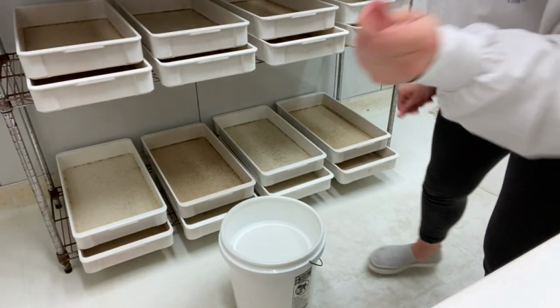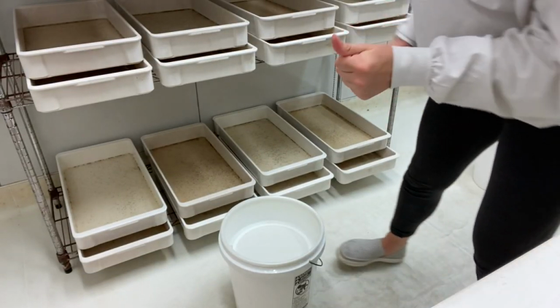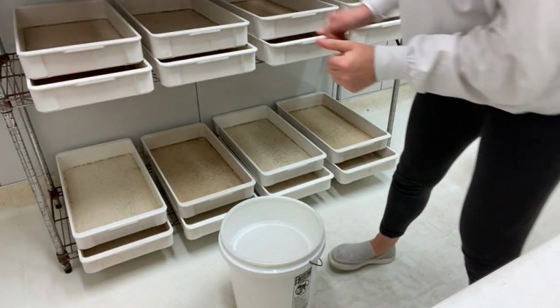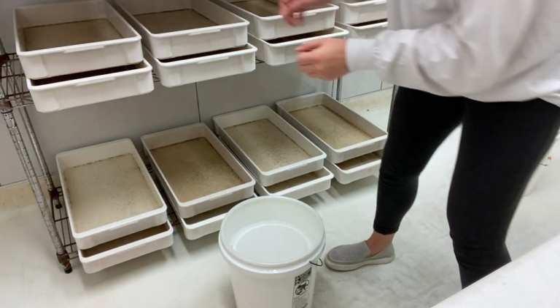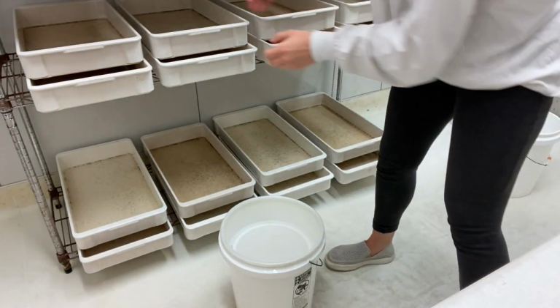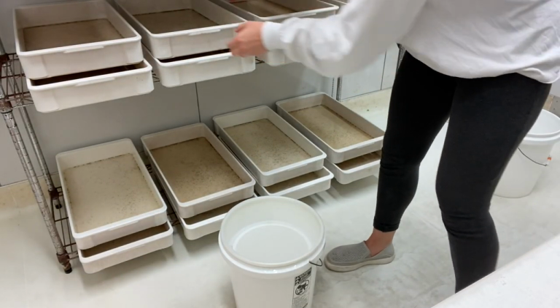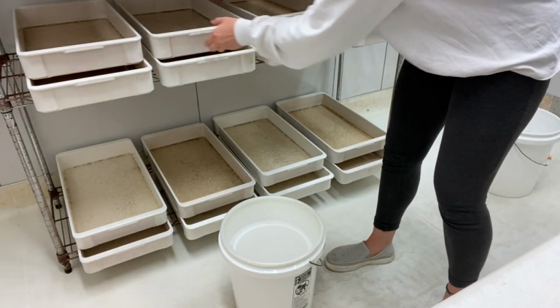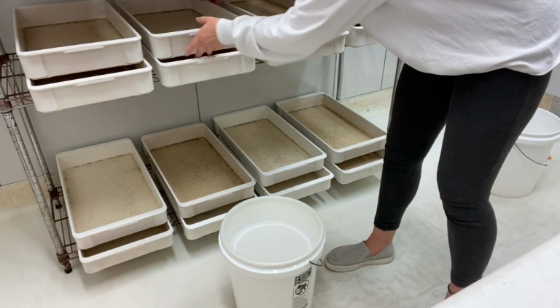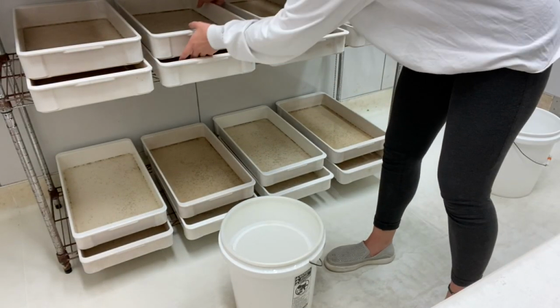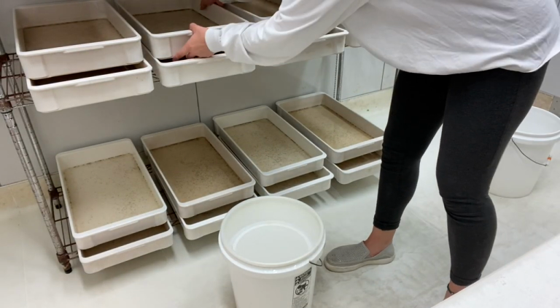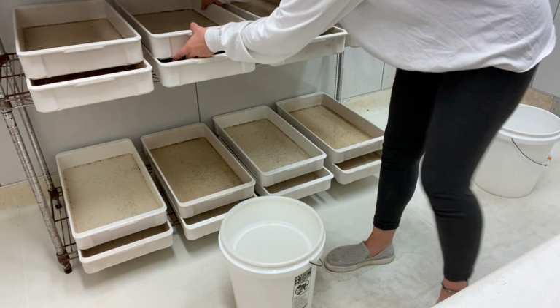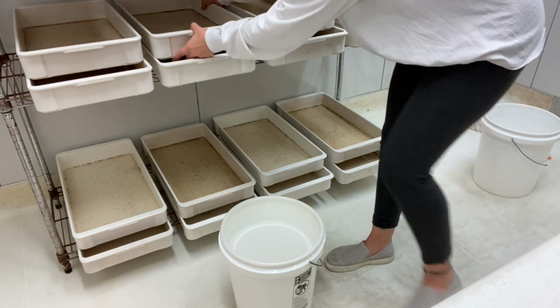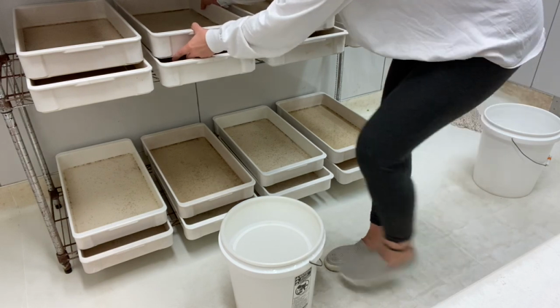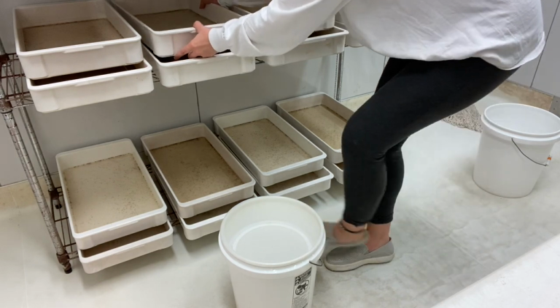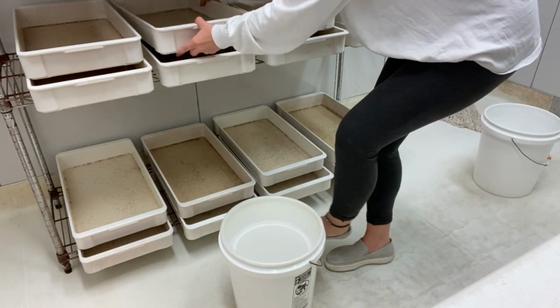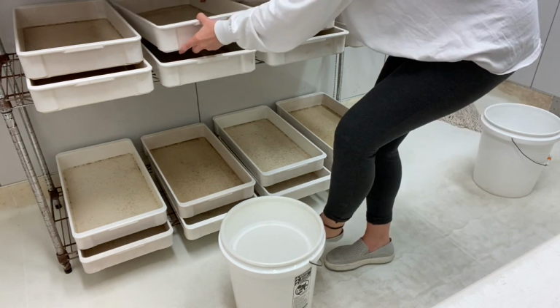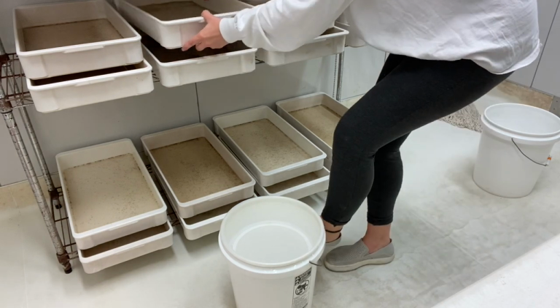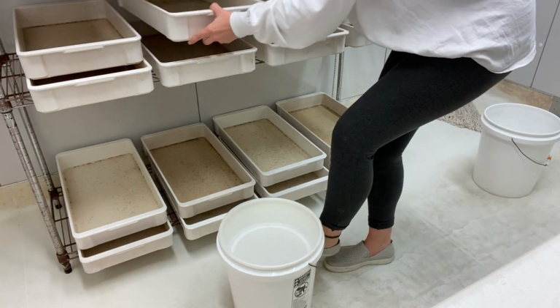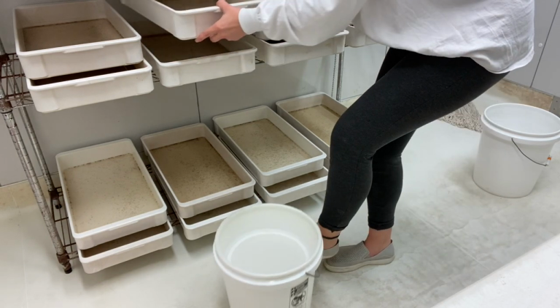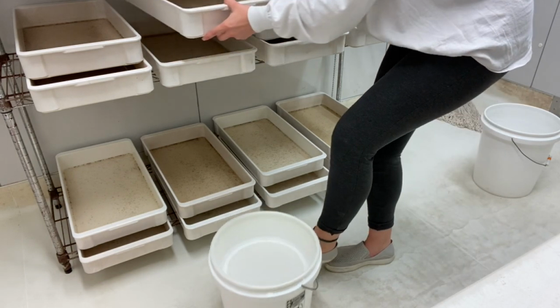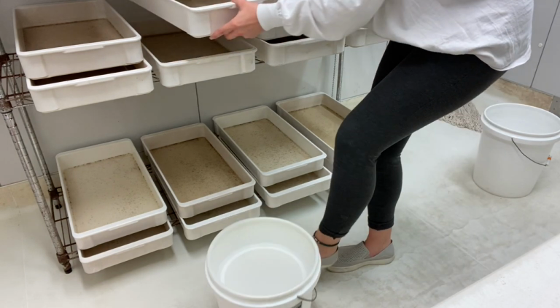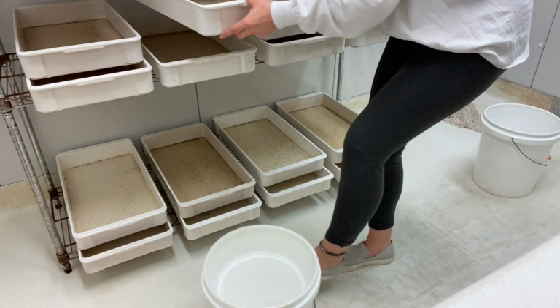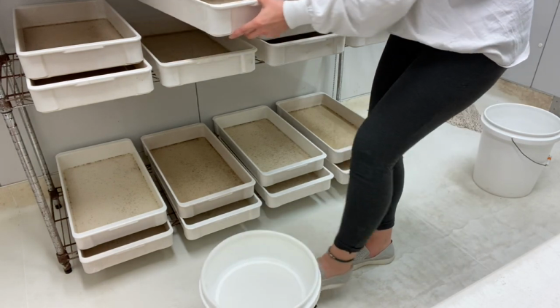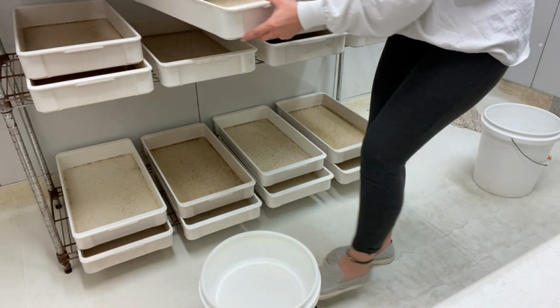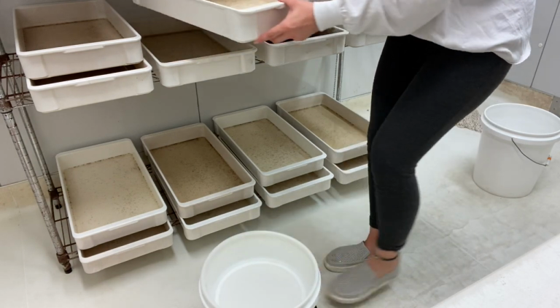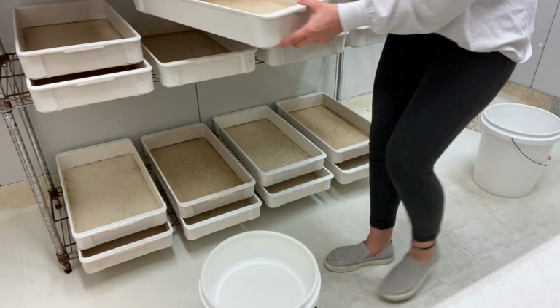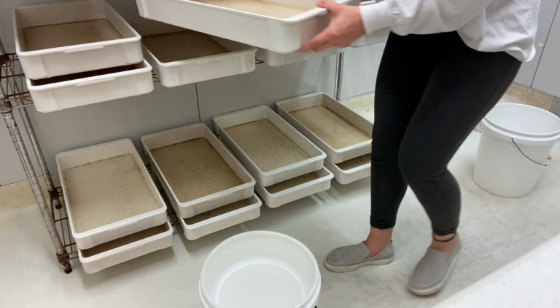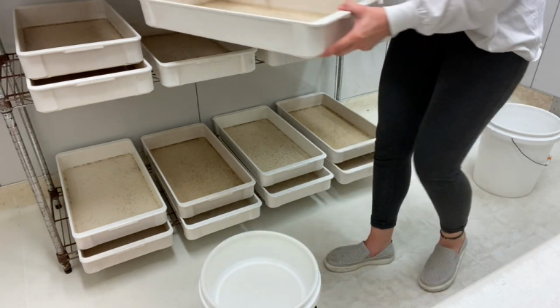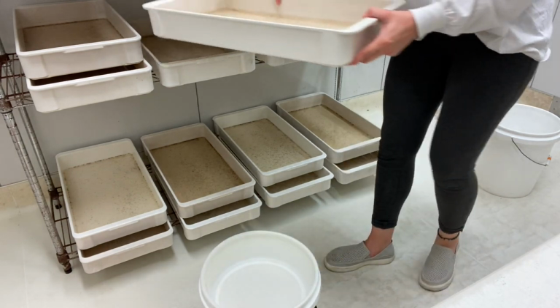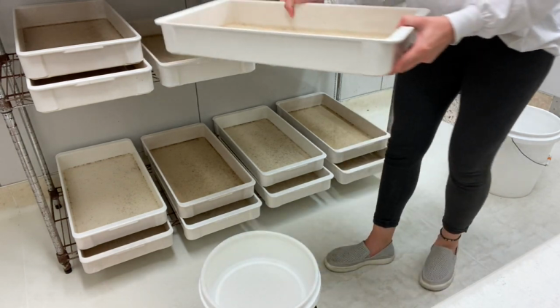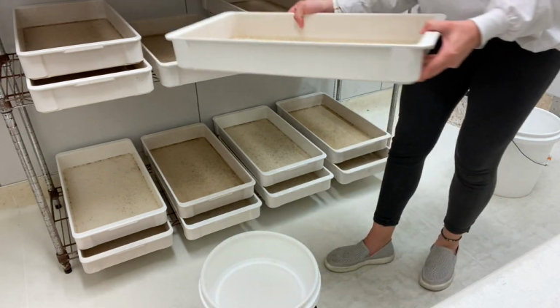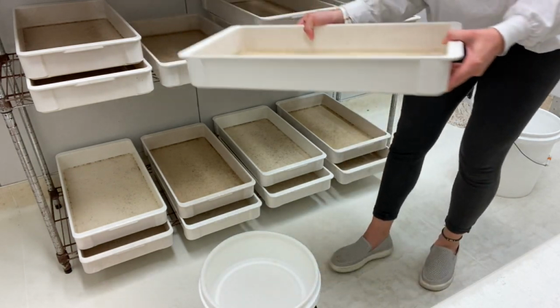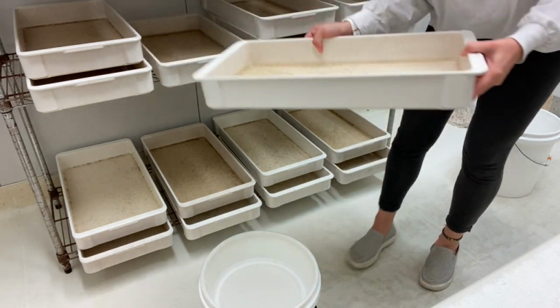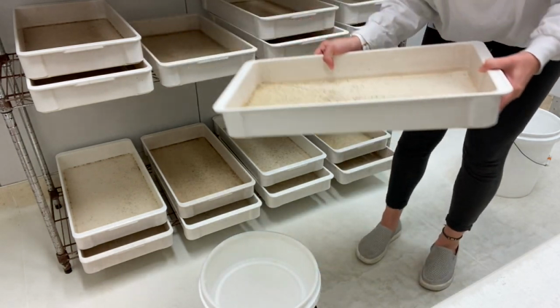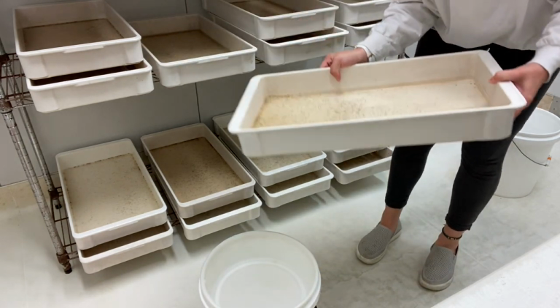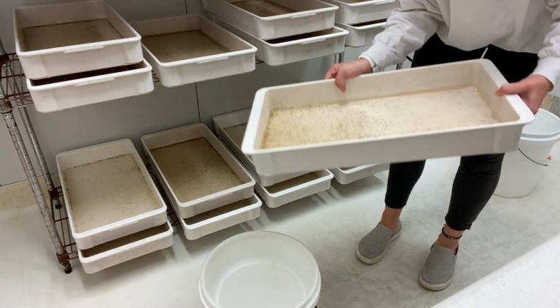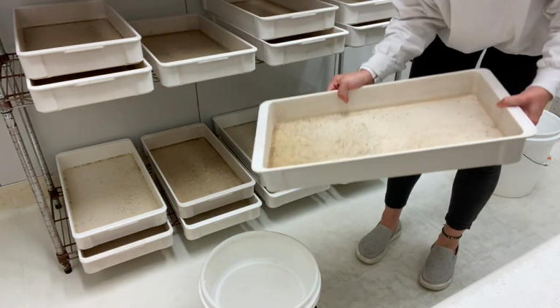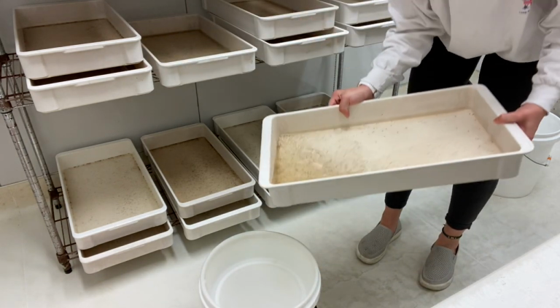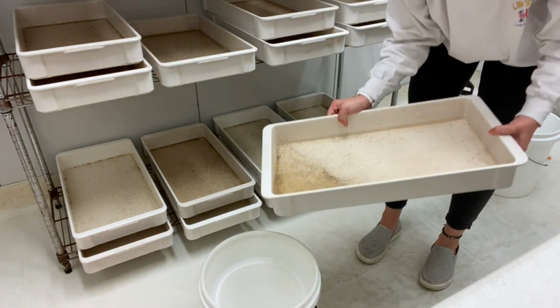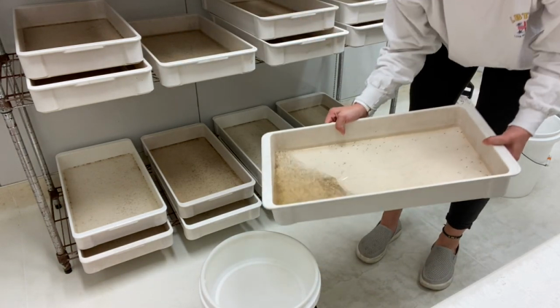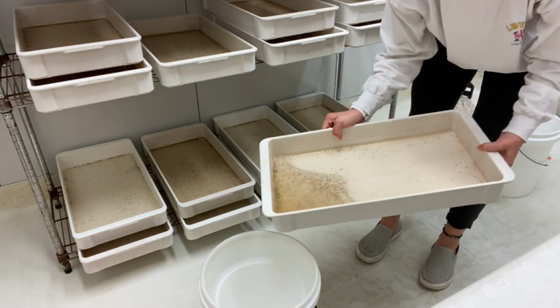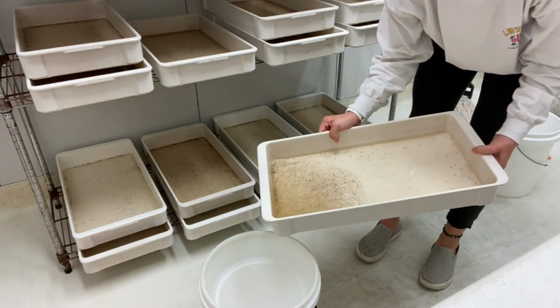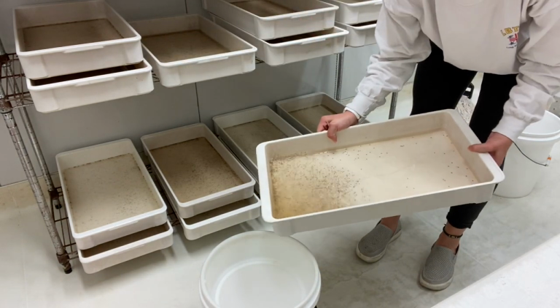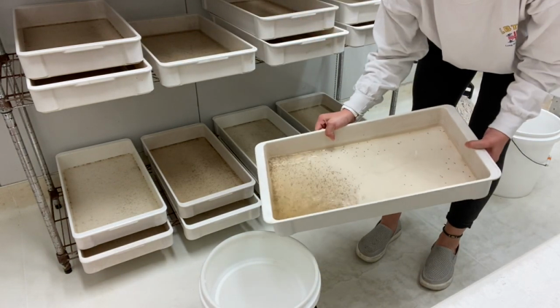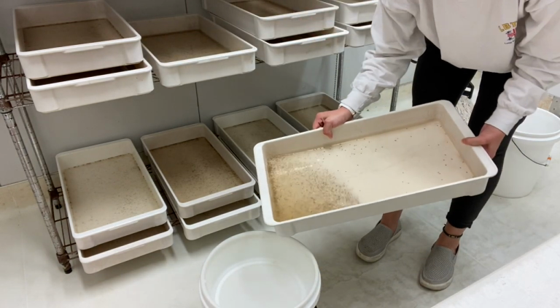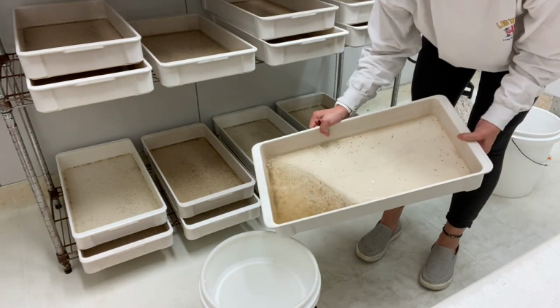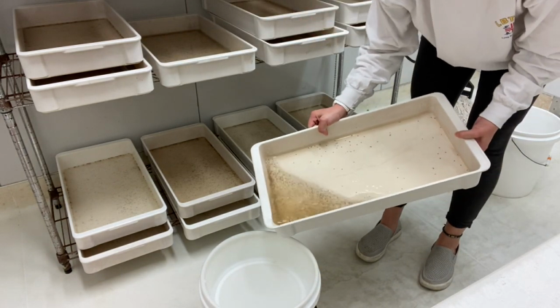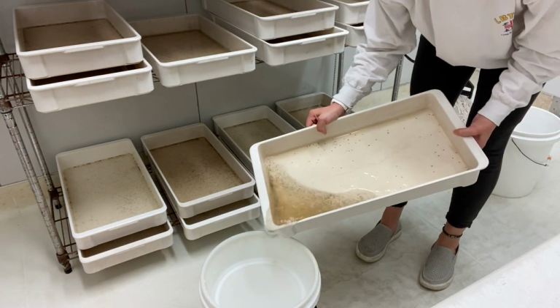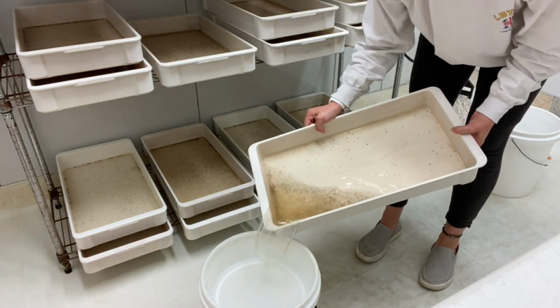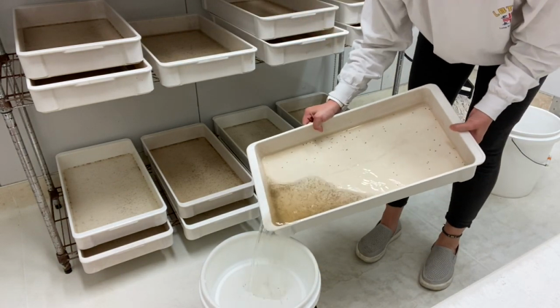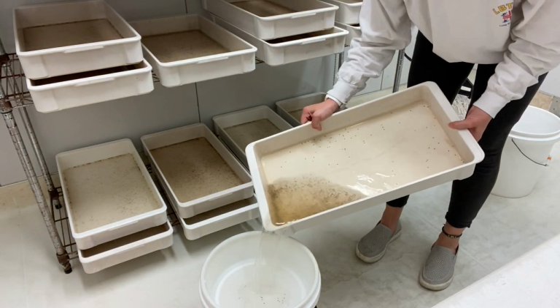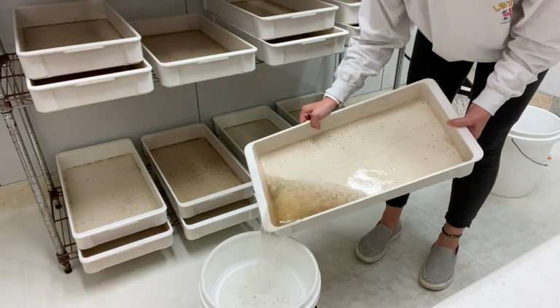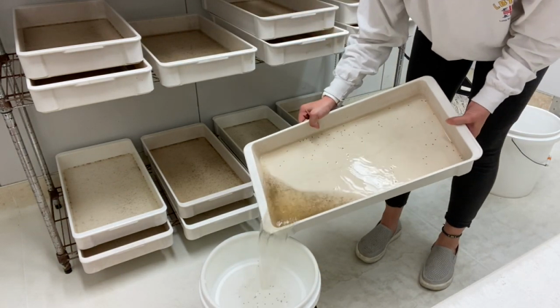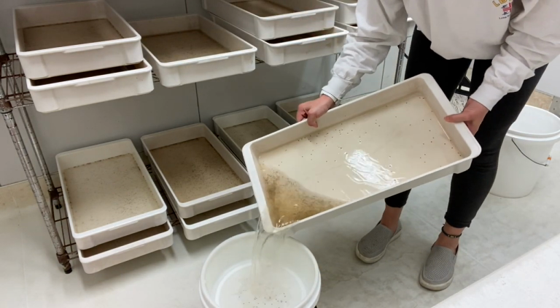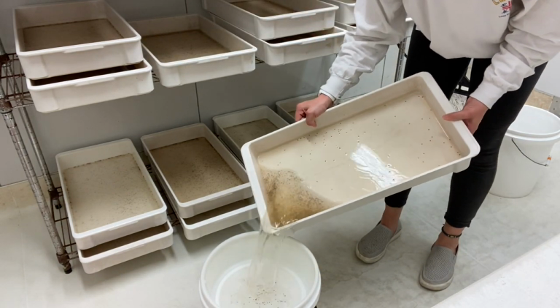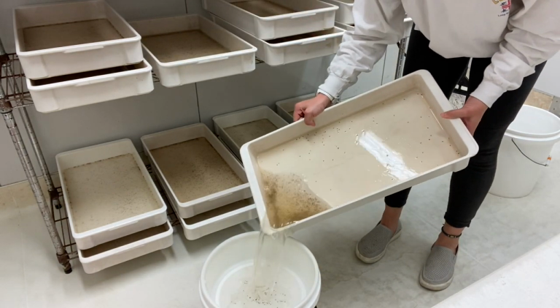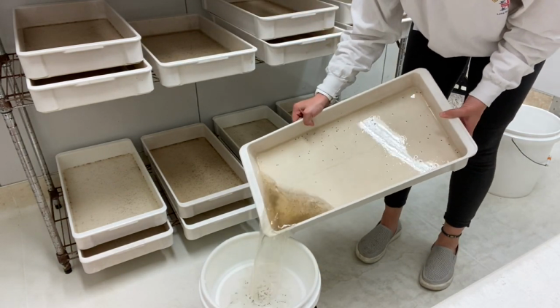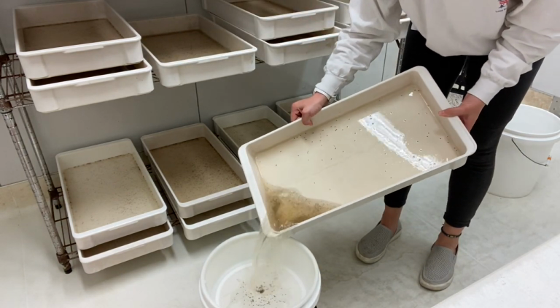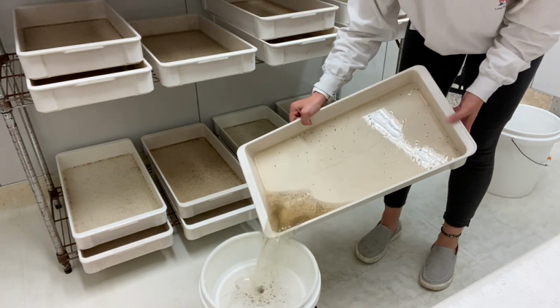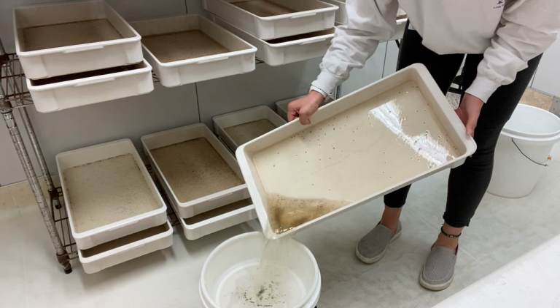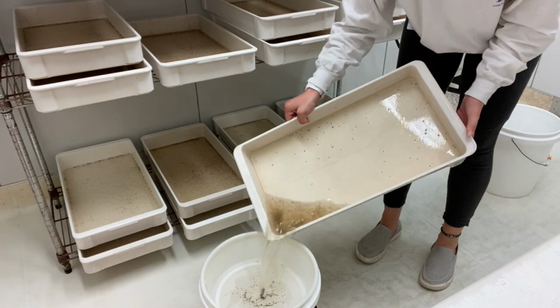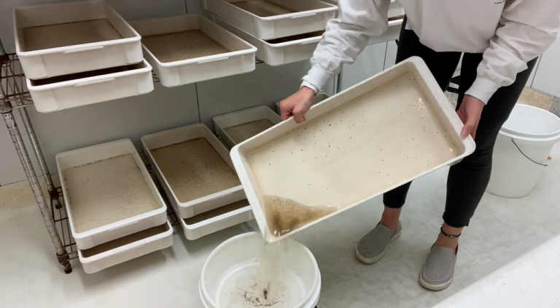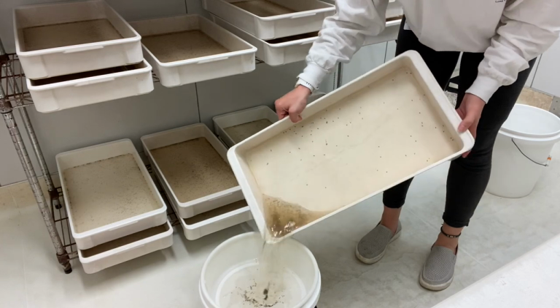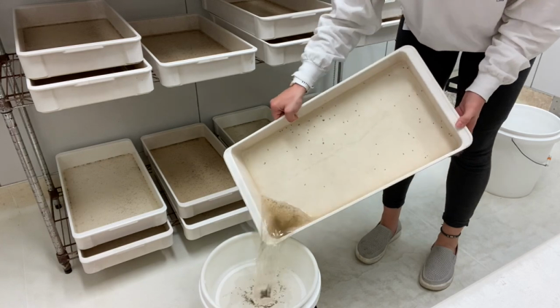So all you do is take a tray and pour it for a cupay.